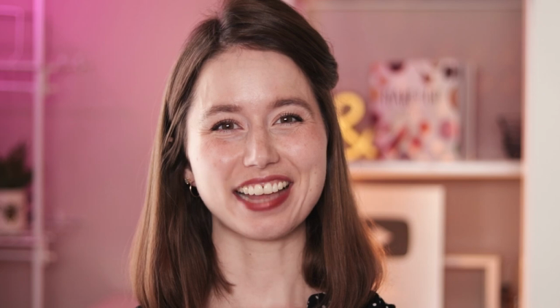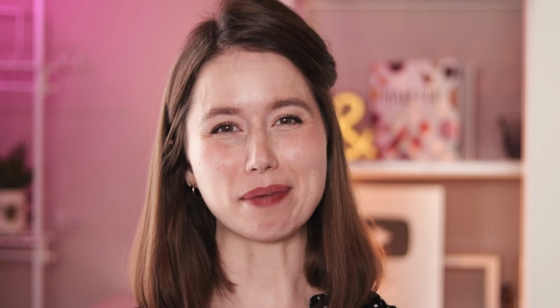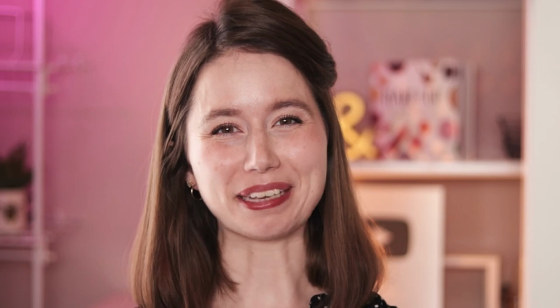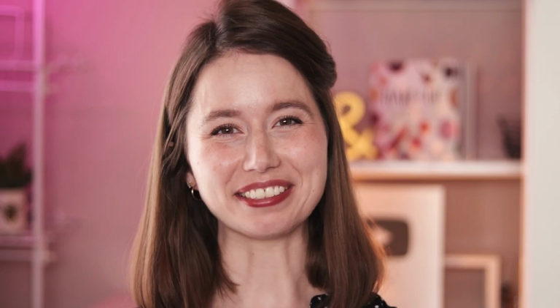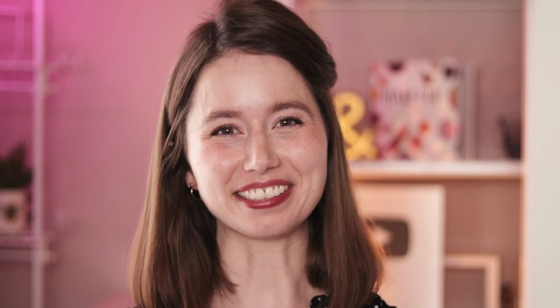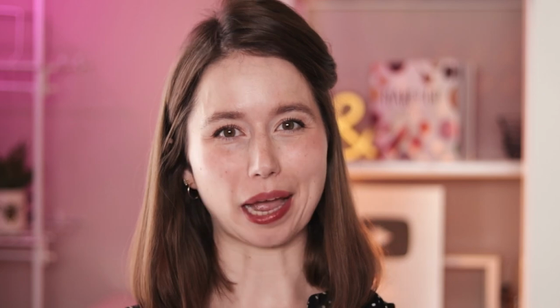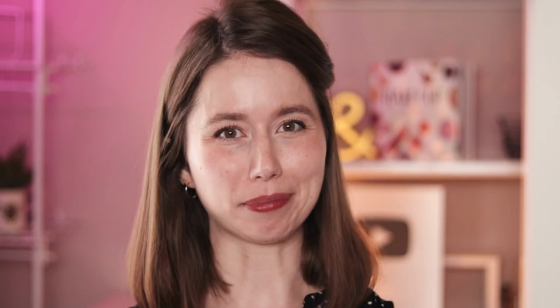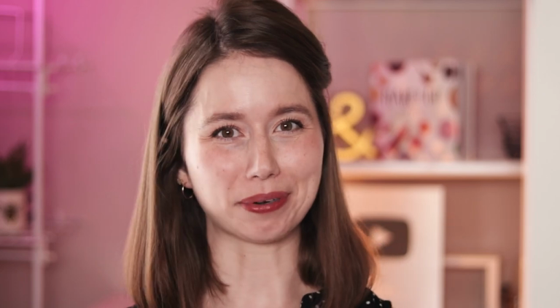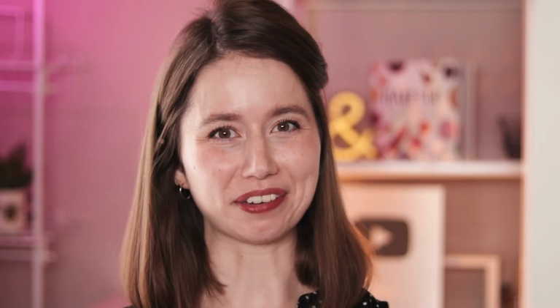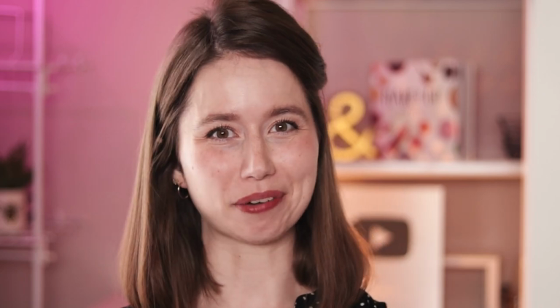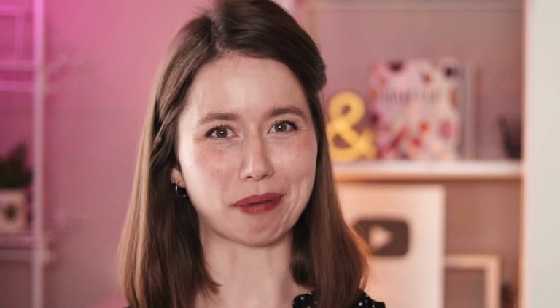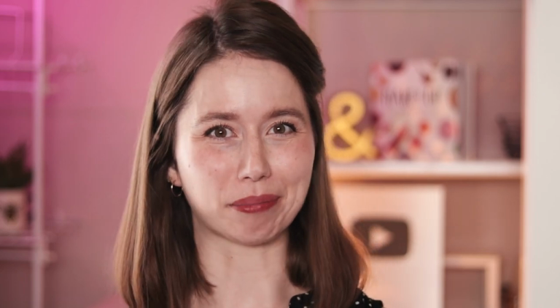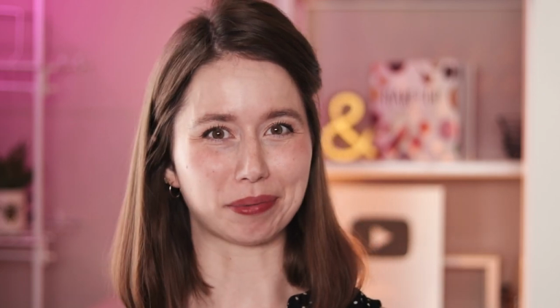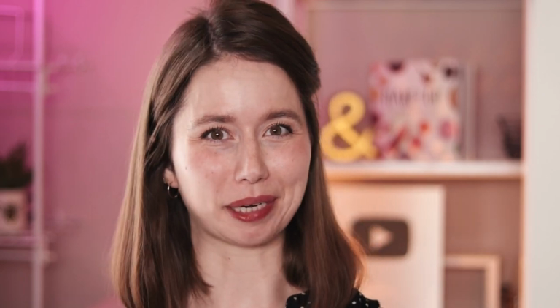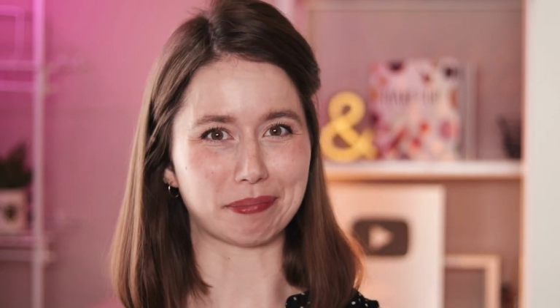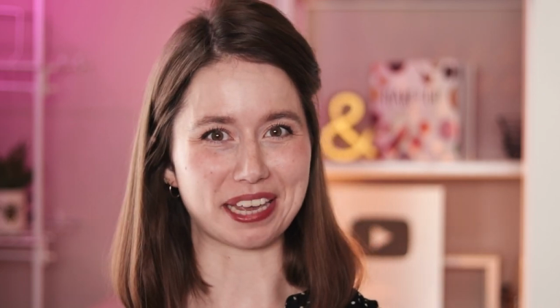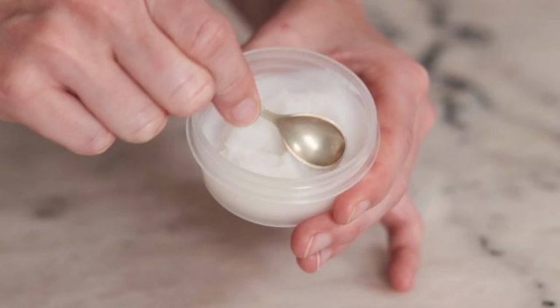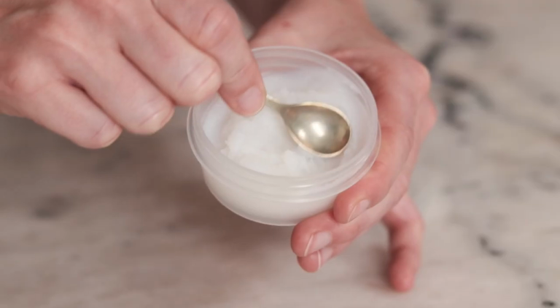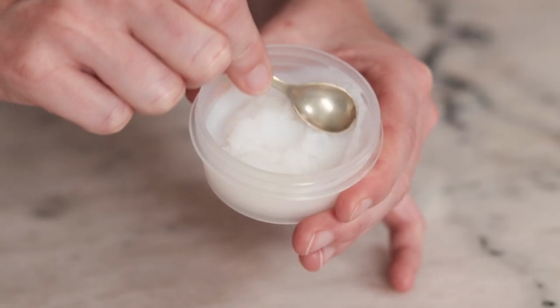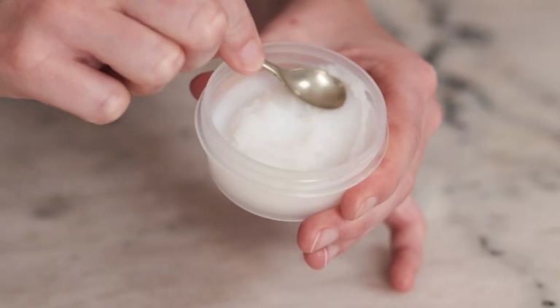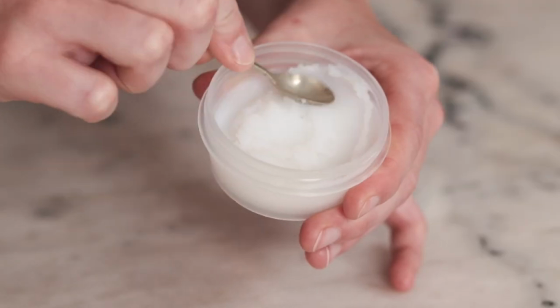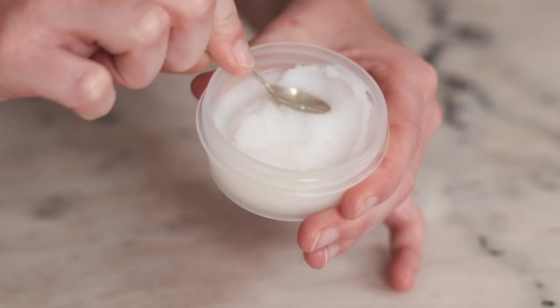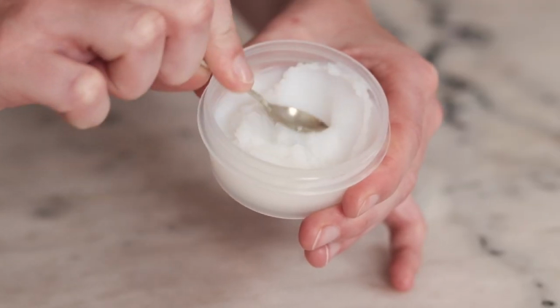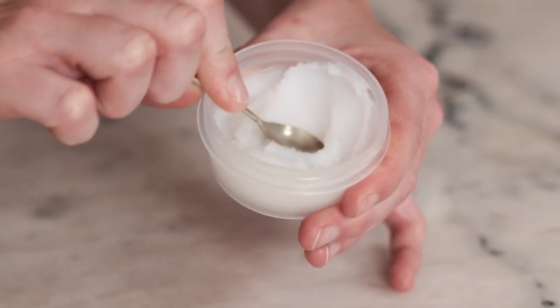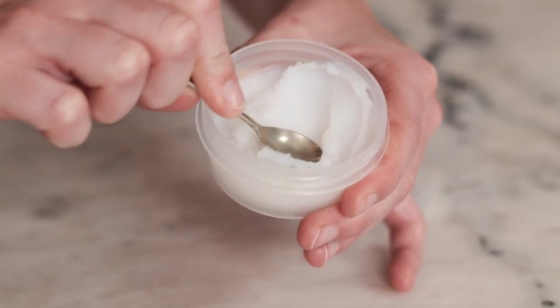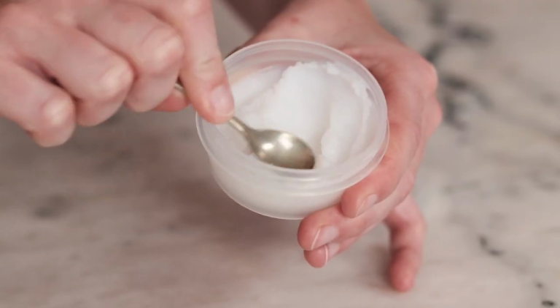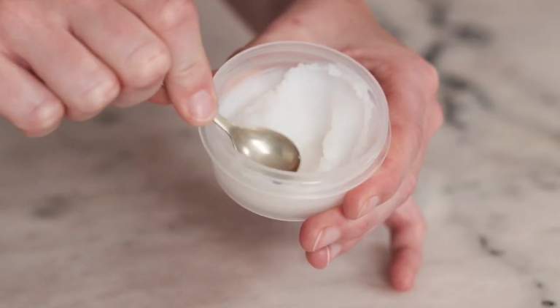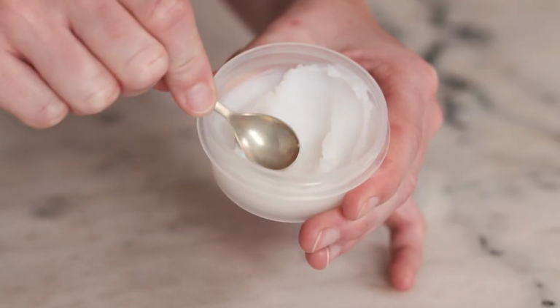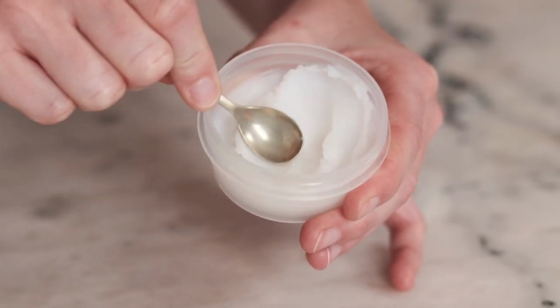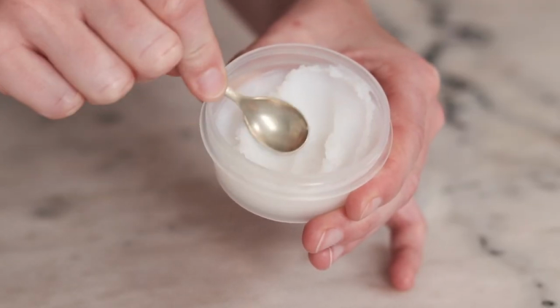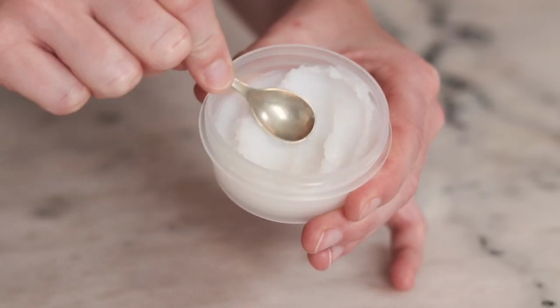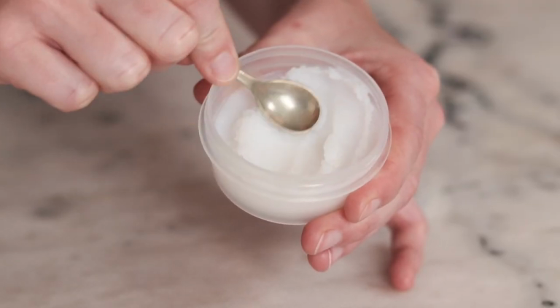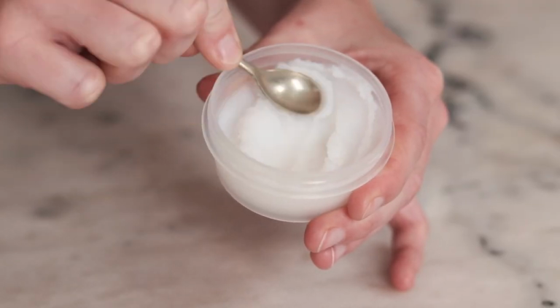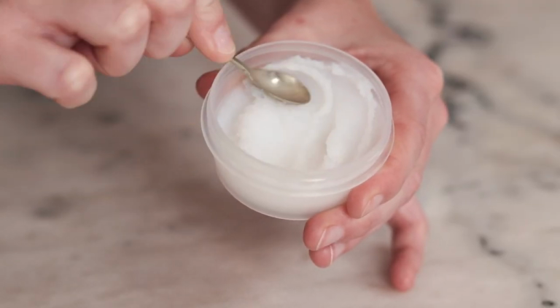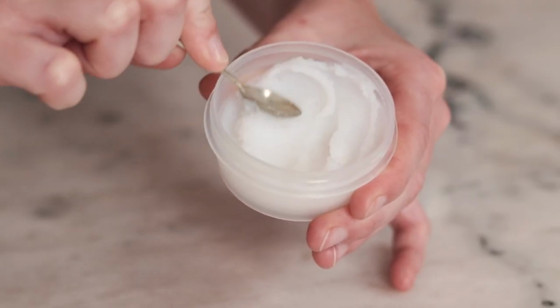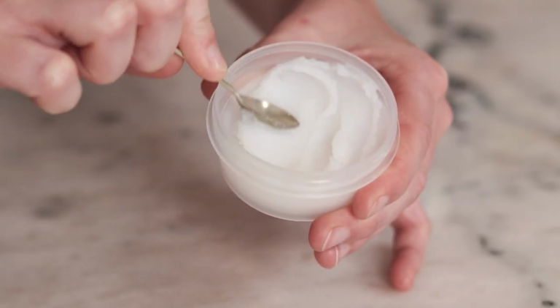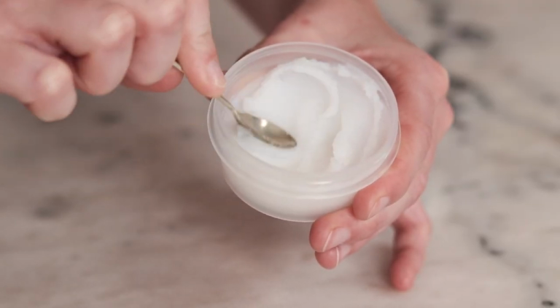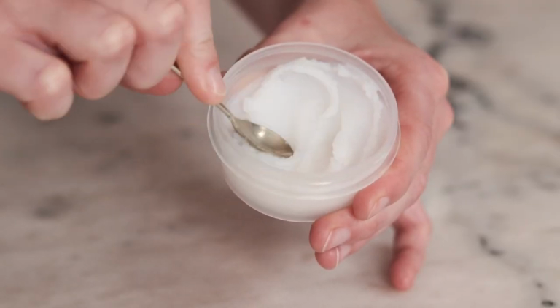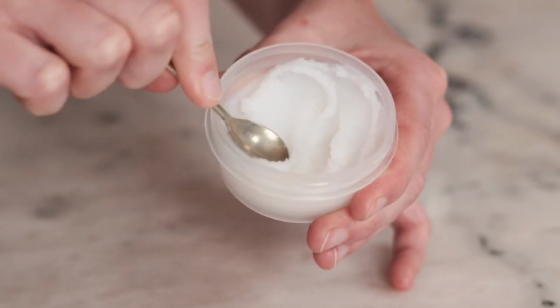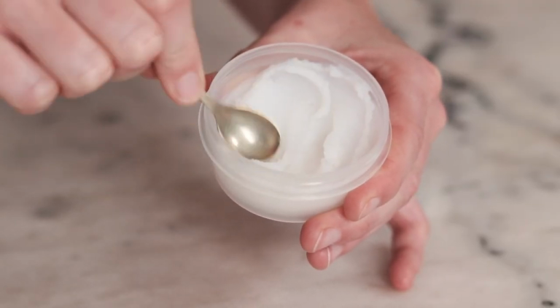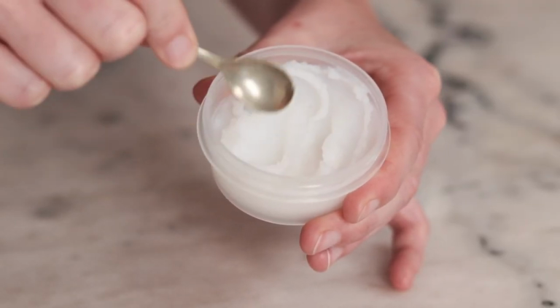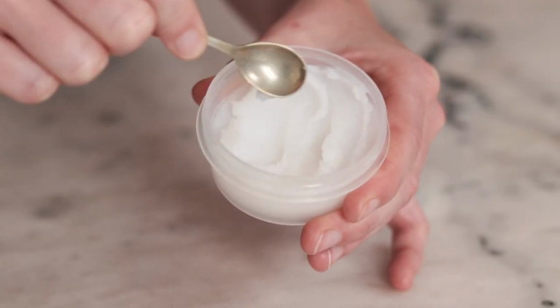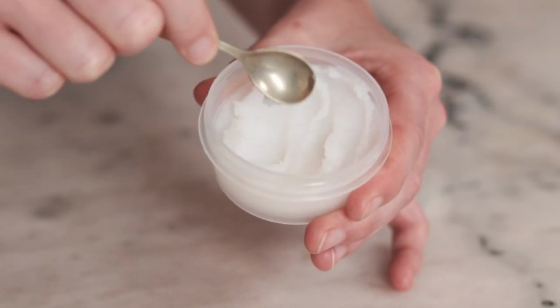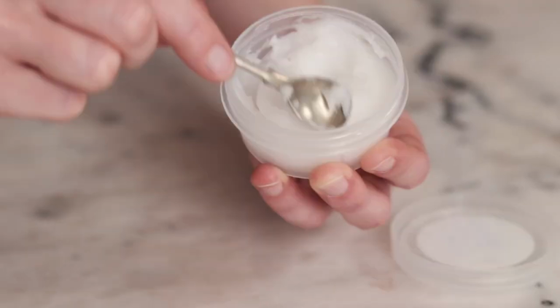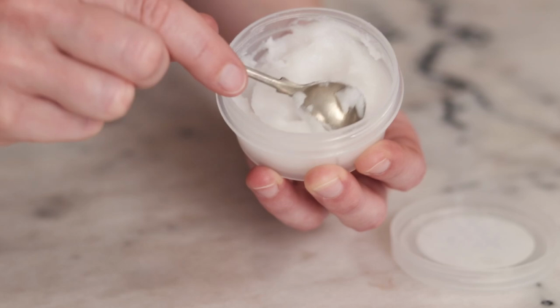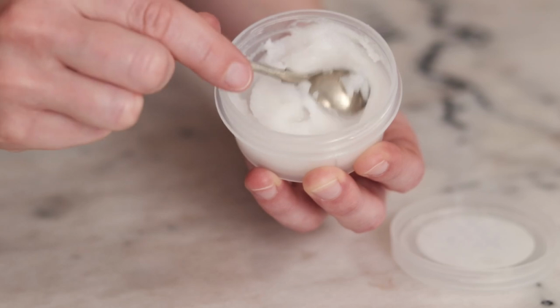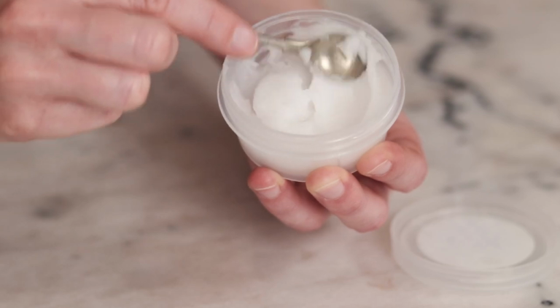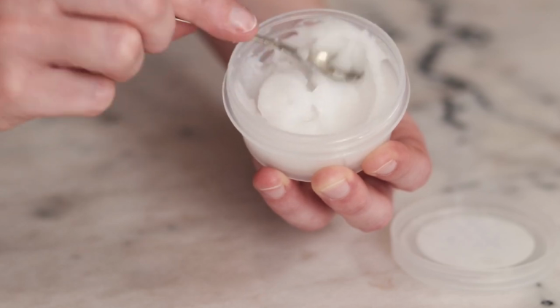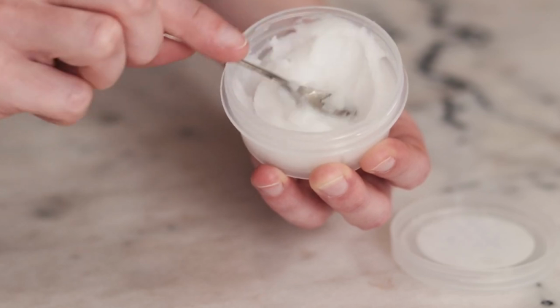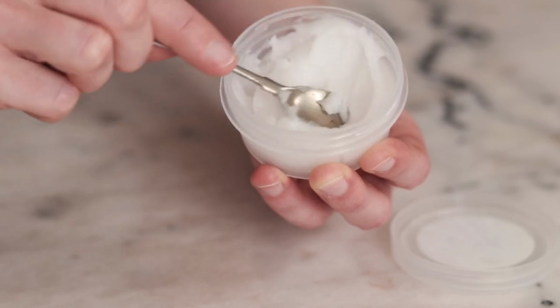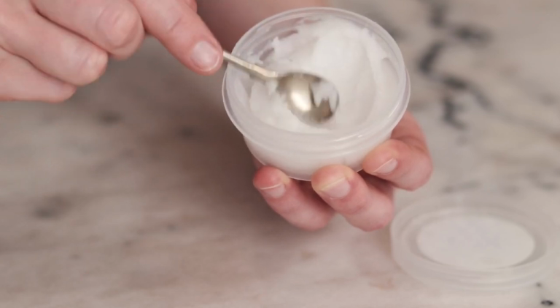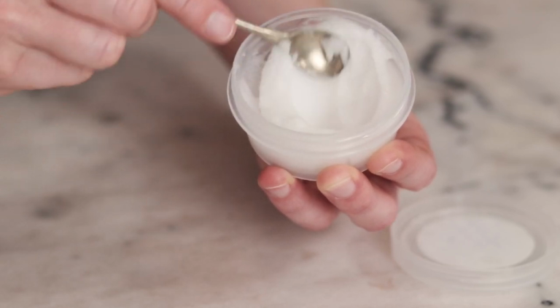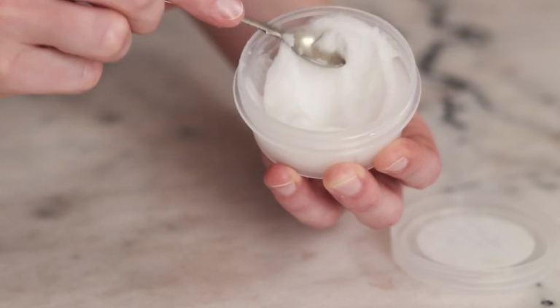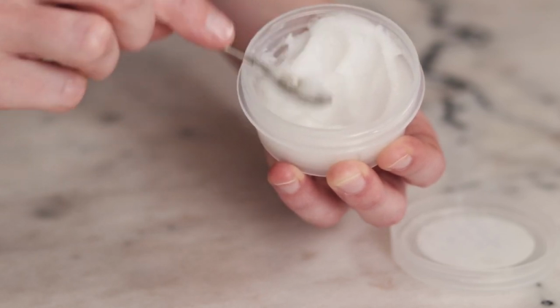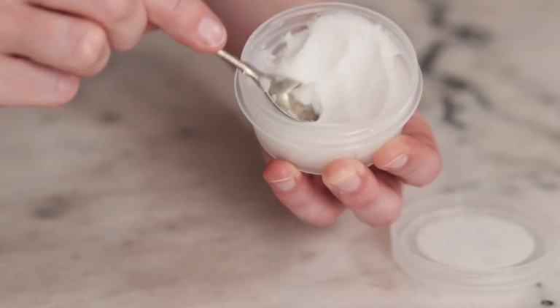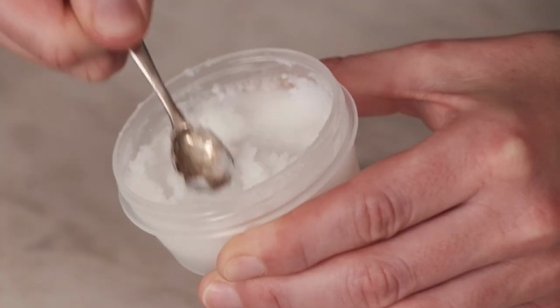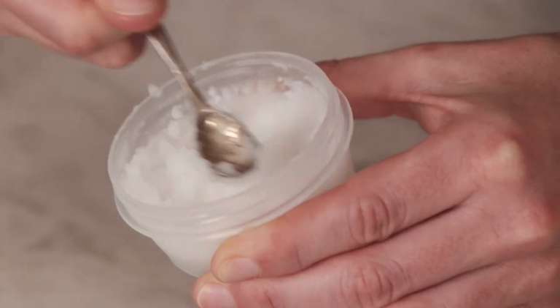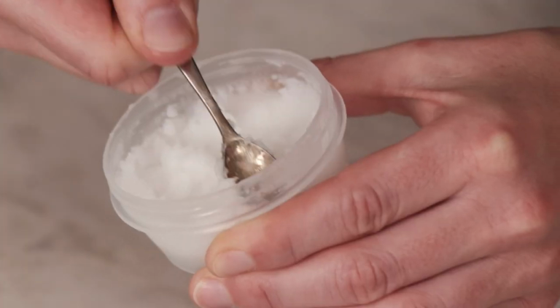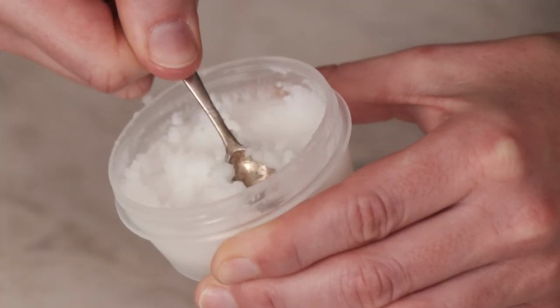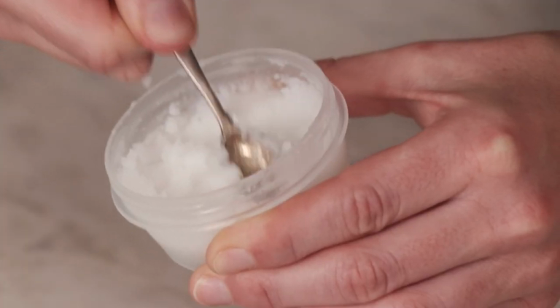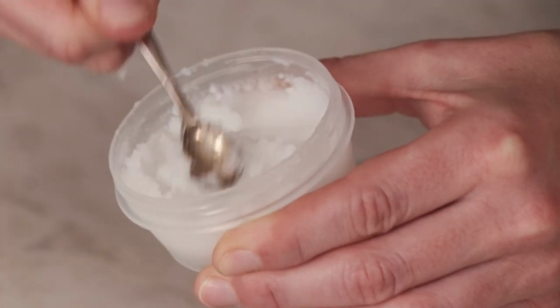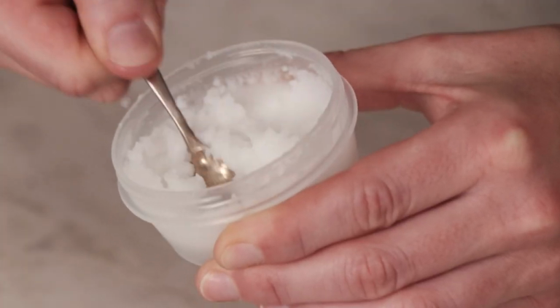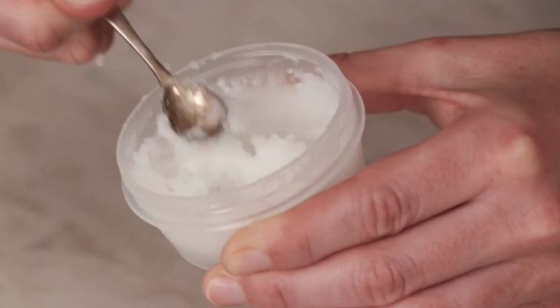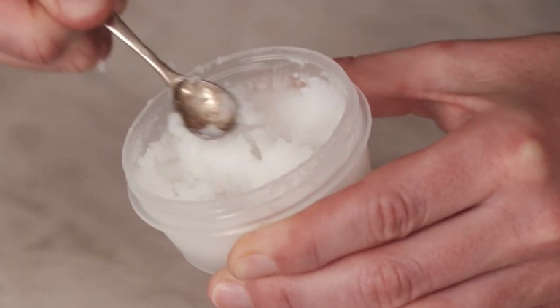Hey bees! I'm Marie from Humblebee and Me. In this video I'm going to be teaching you three different super simple cleansing balm formulations.